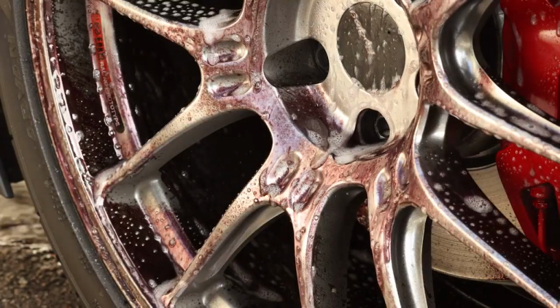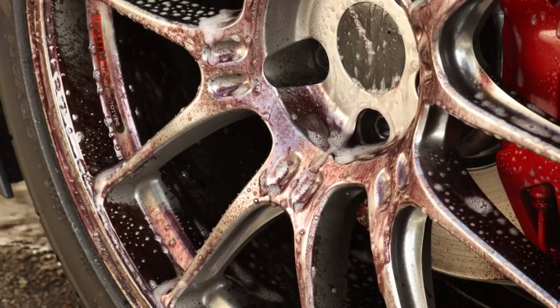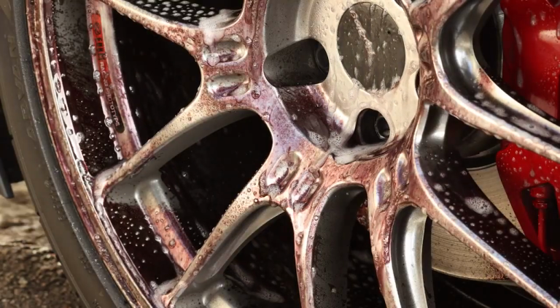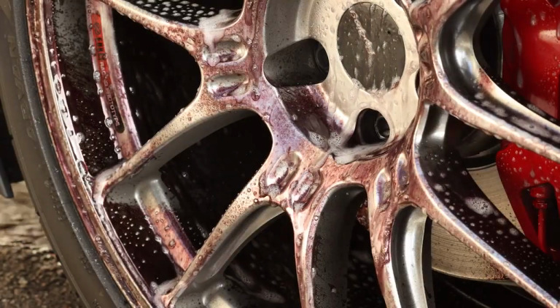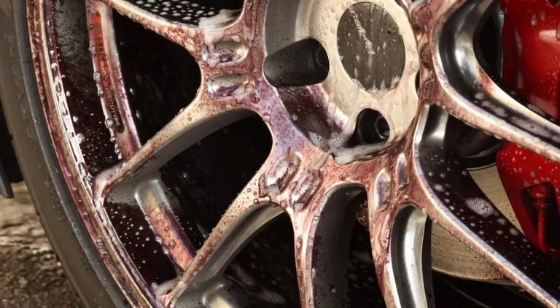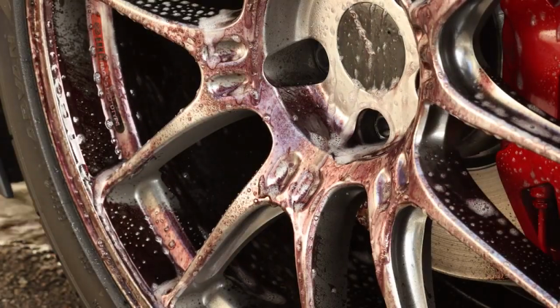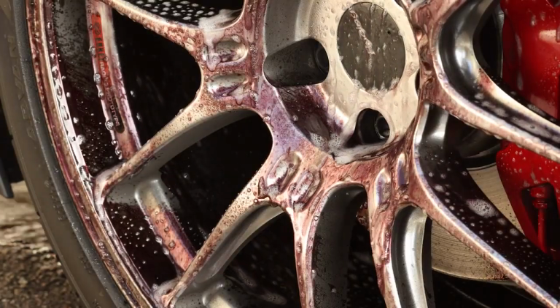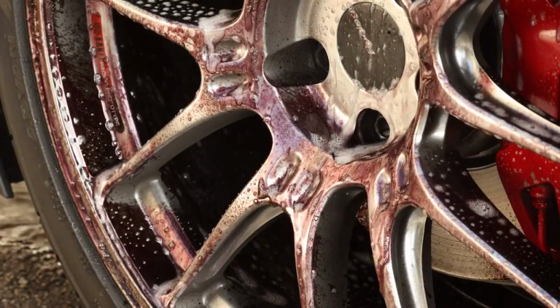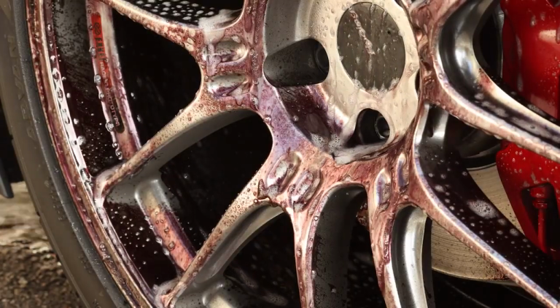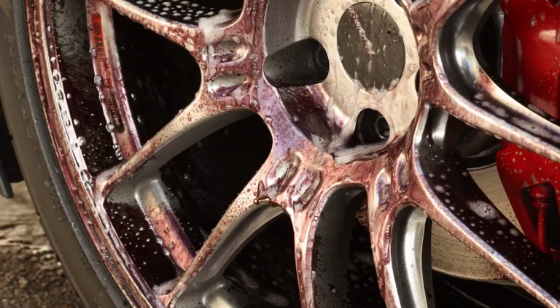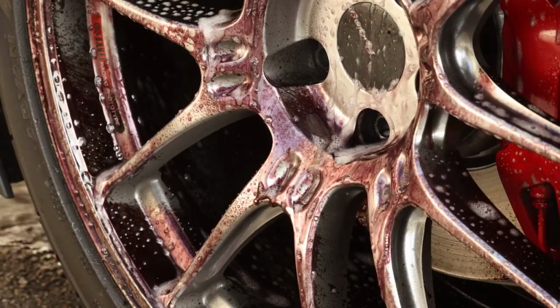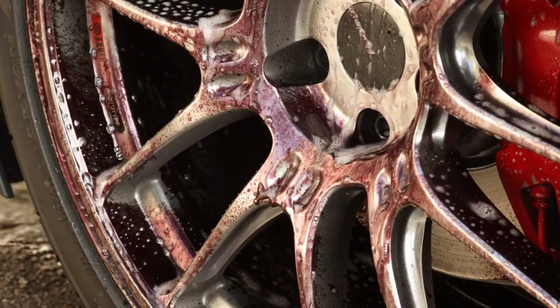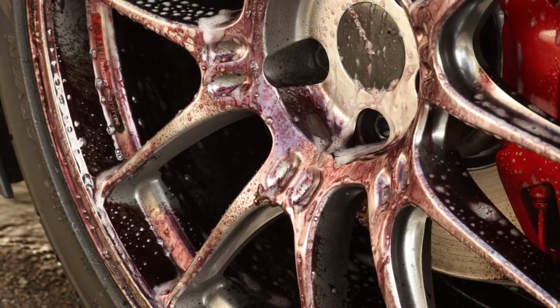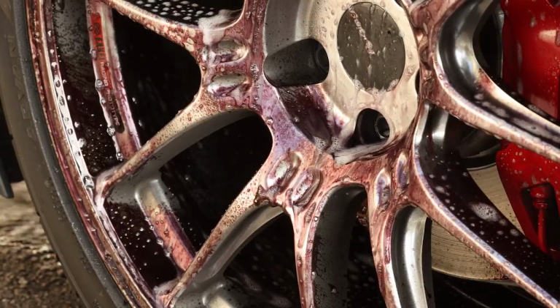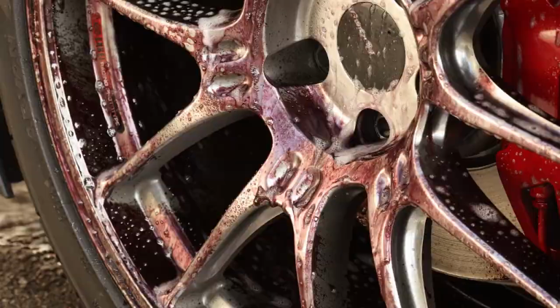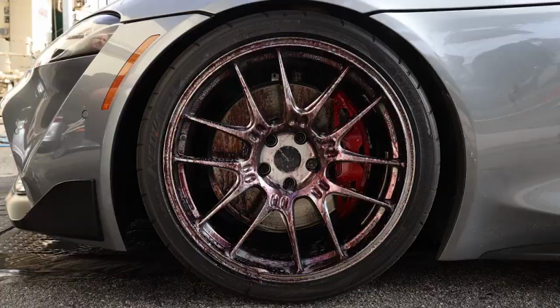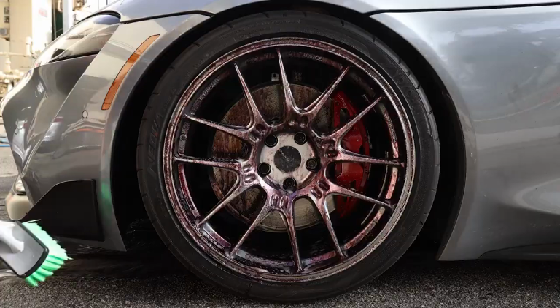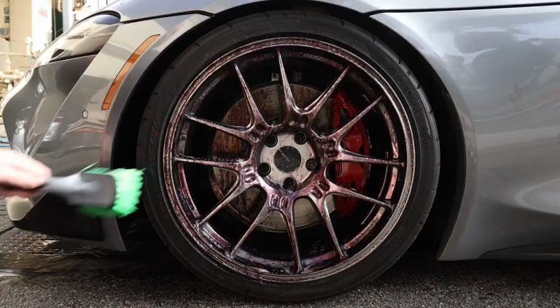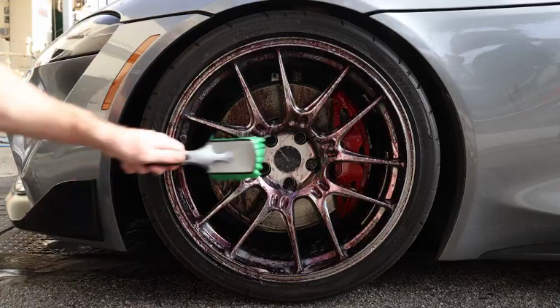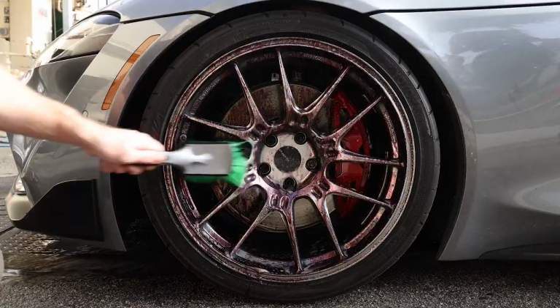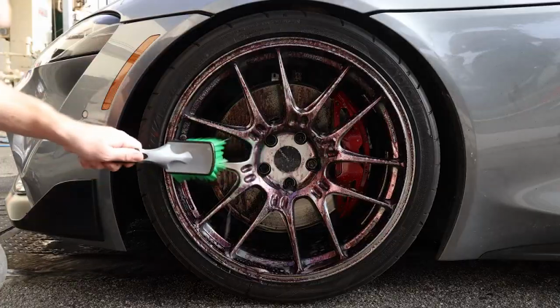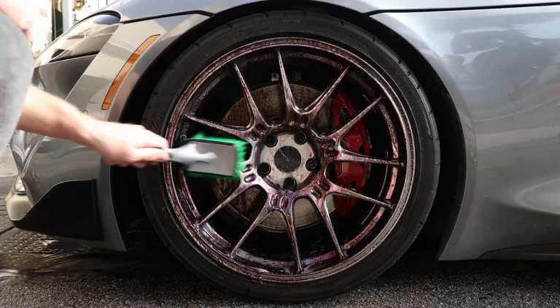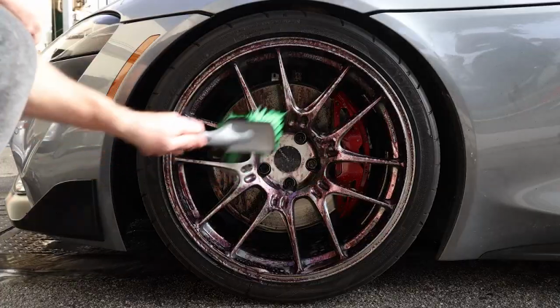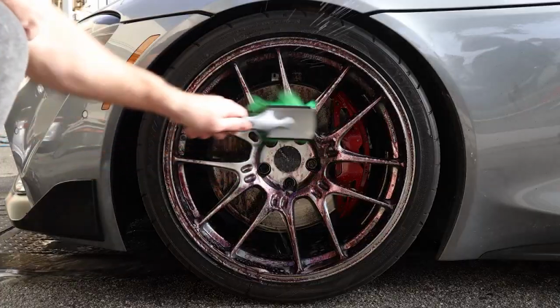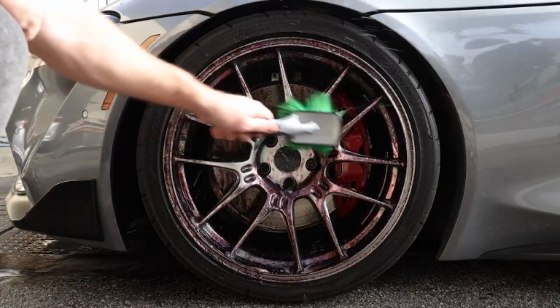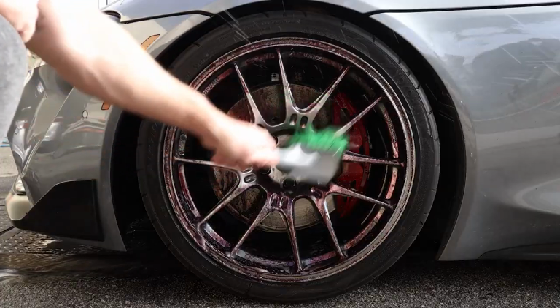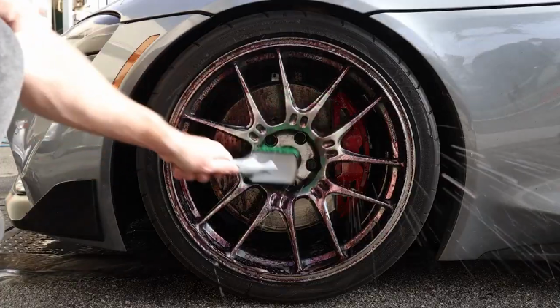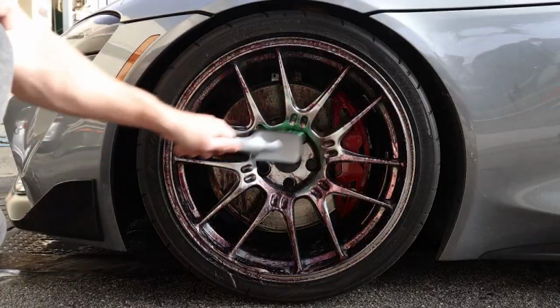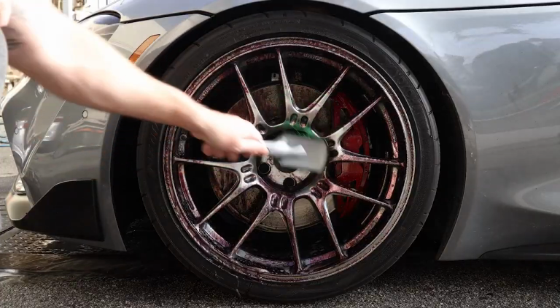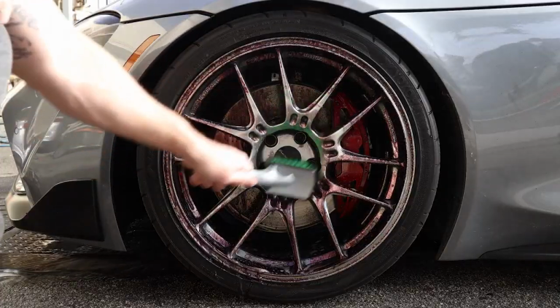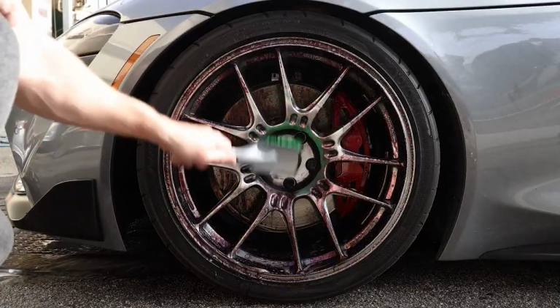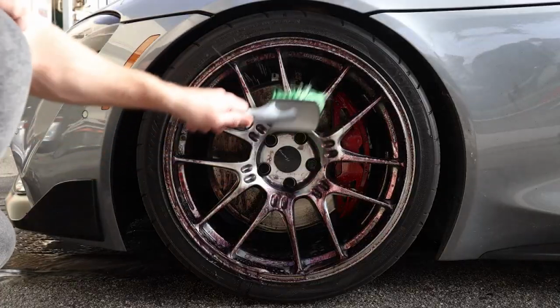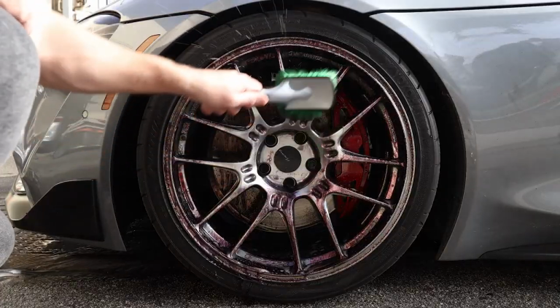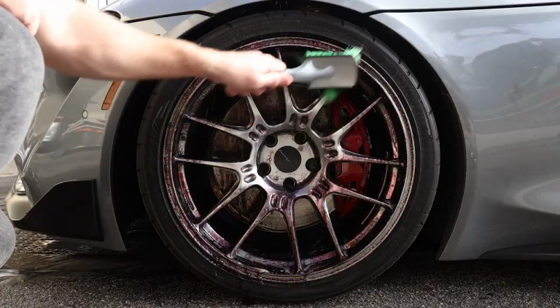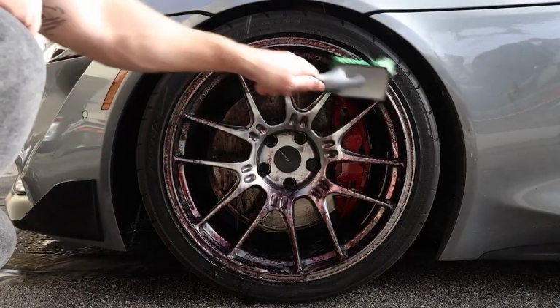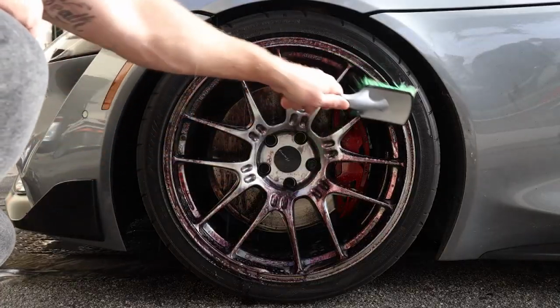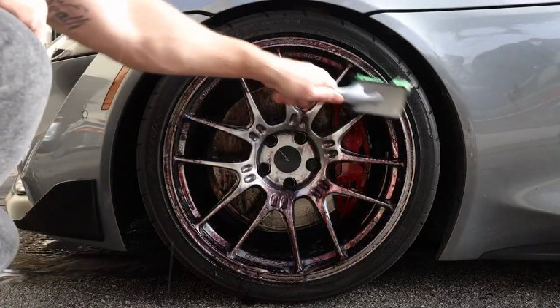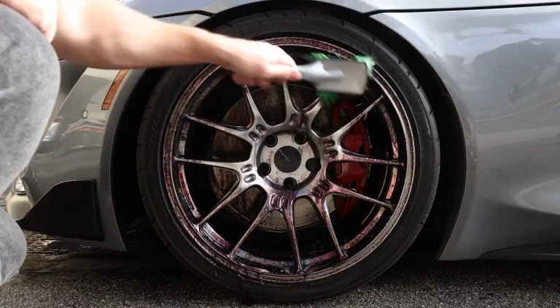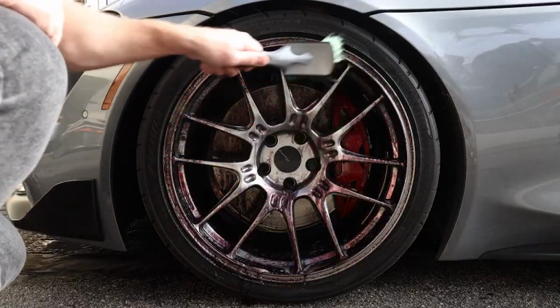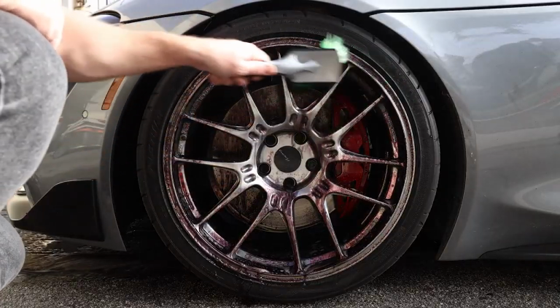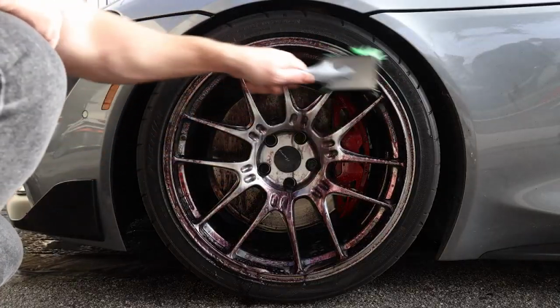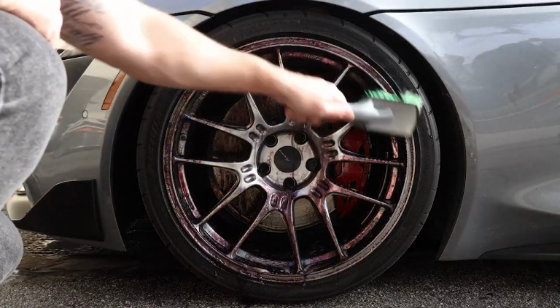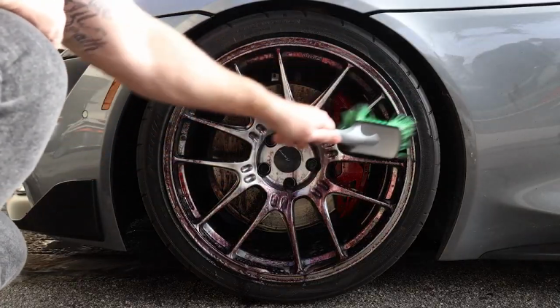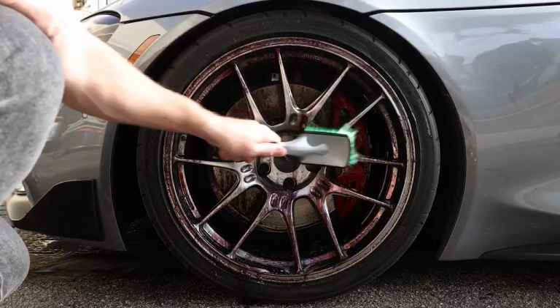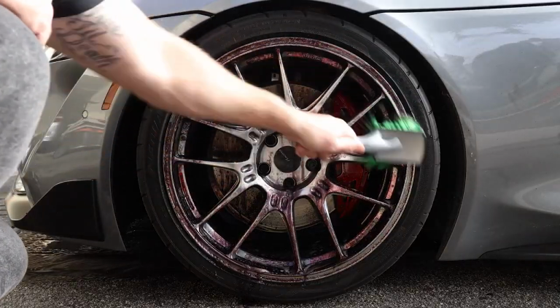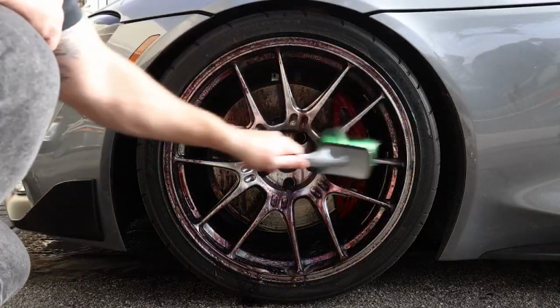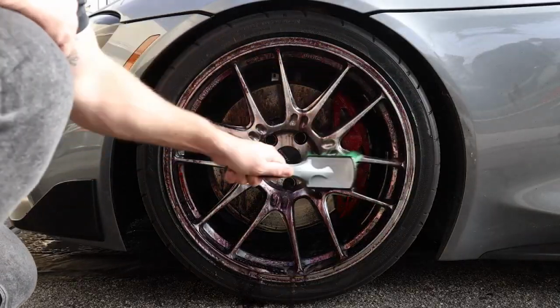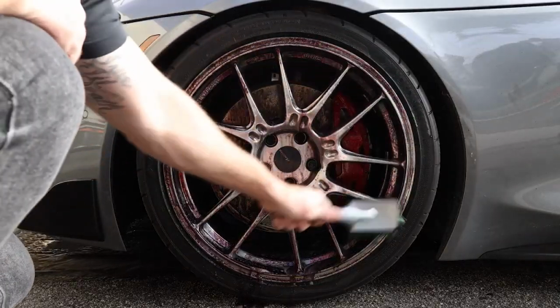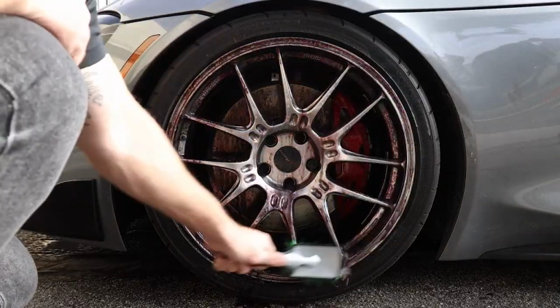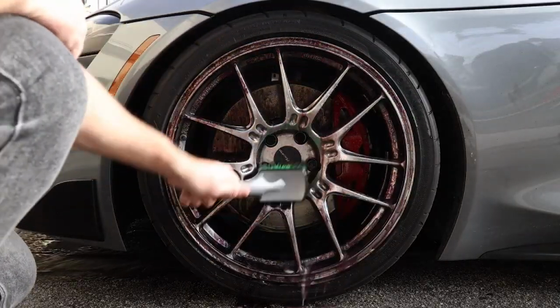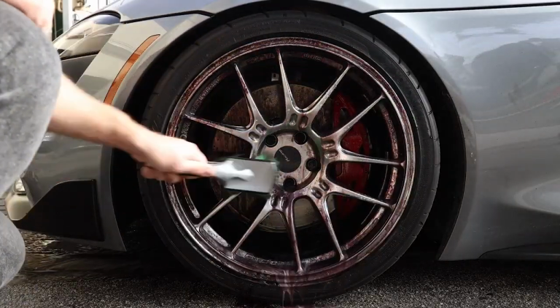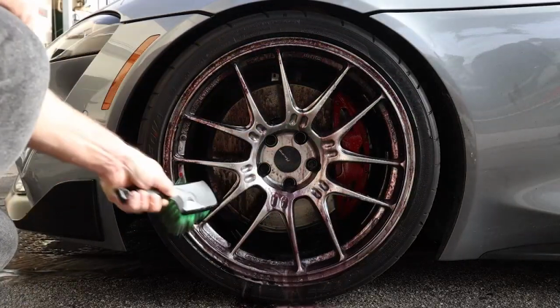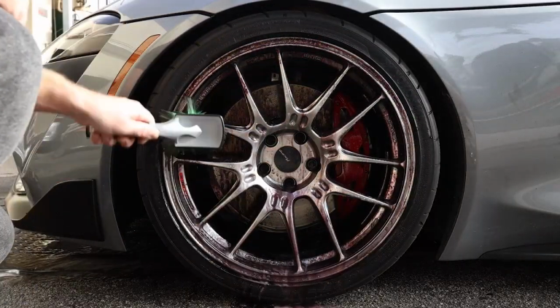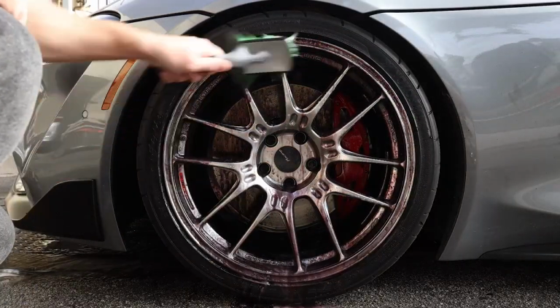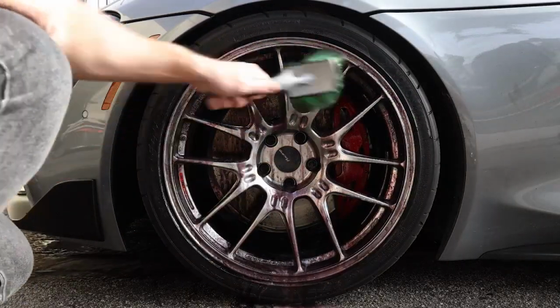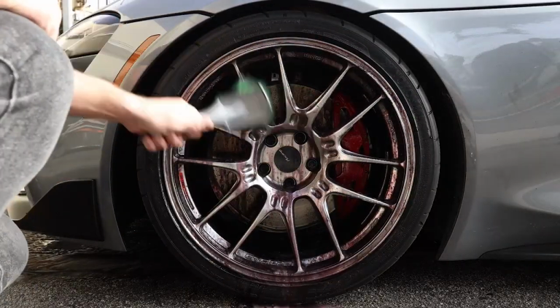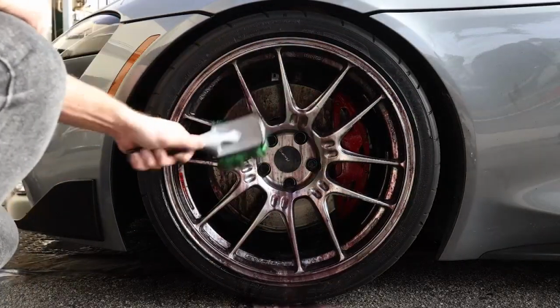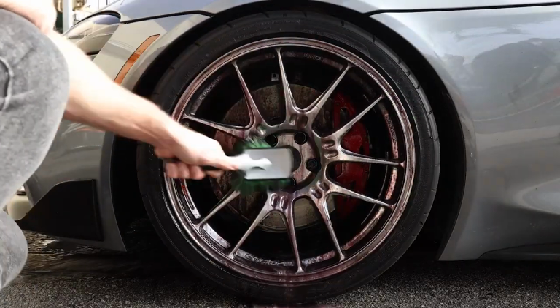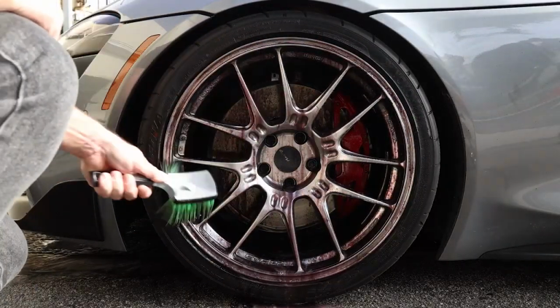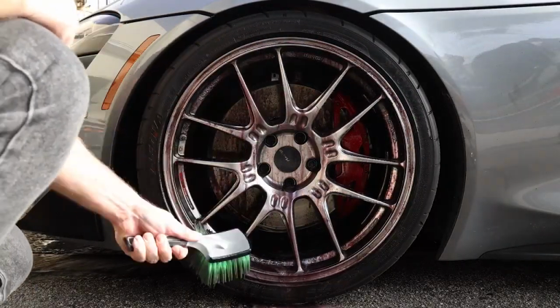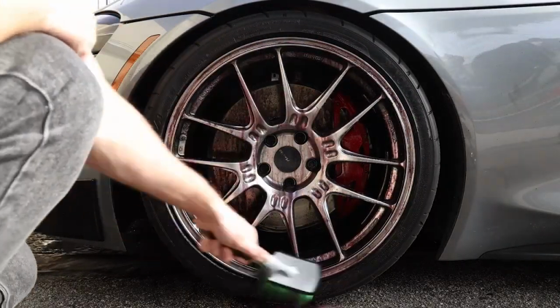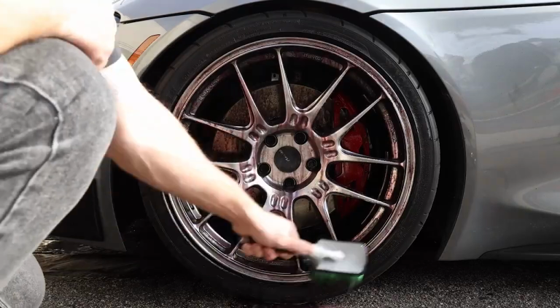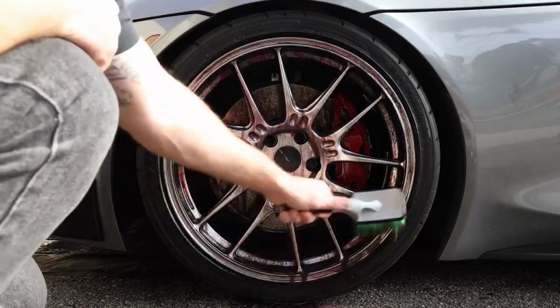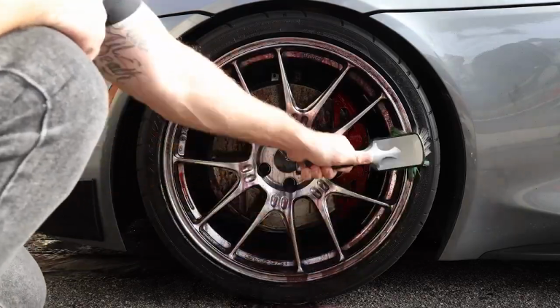How do you know it's activated? It'll turn purple, it'll change color. As soon as it changes, you hose it off, your wheels look brand new.